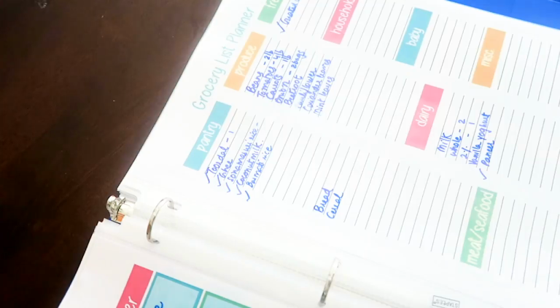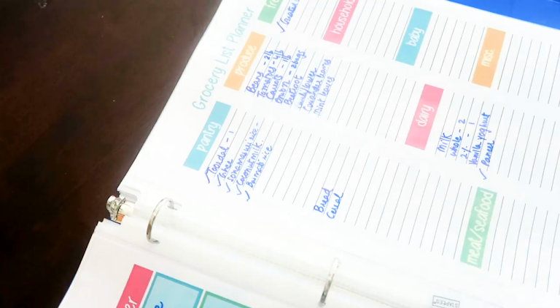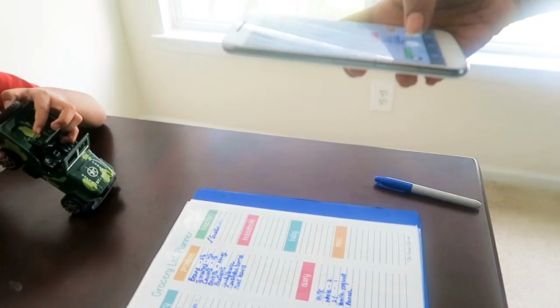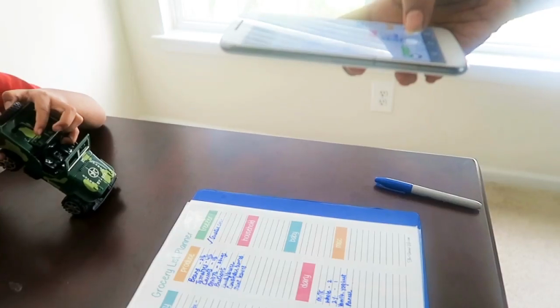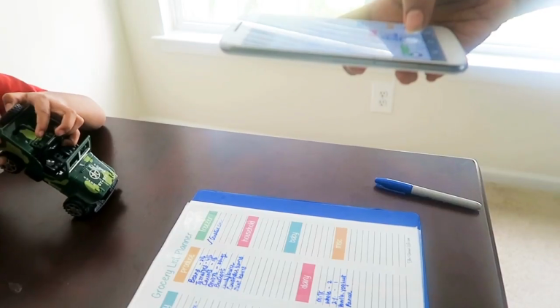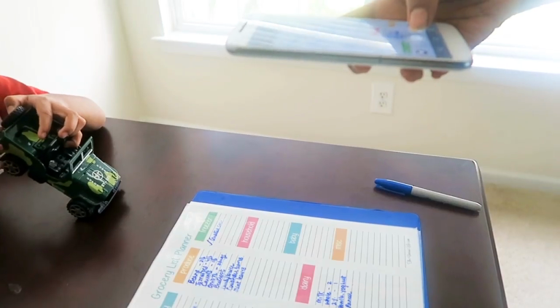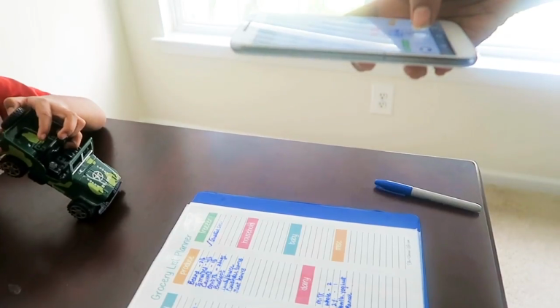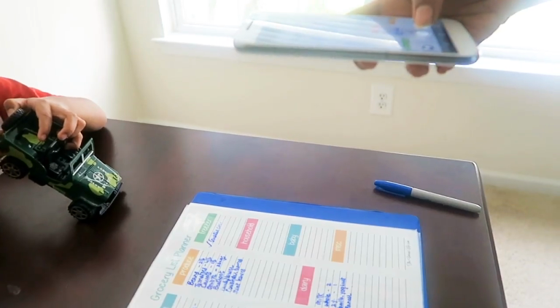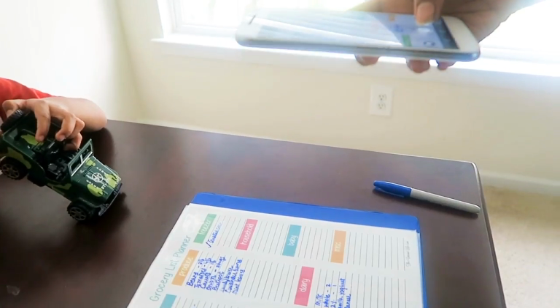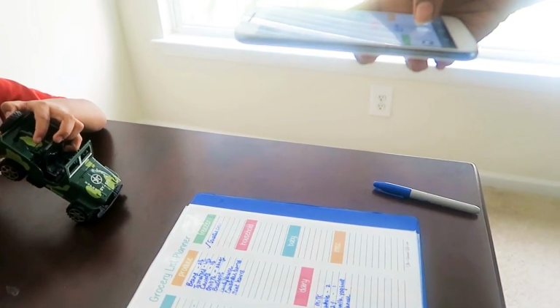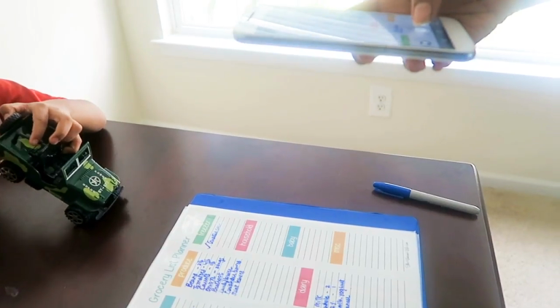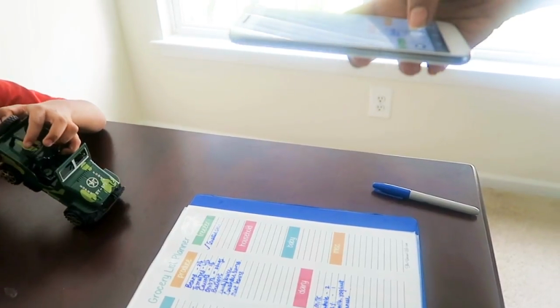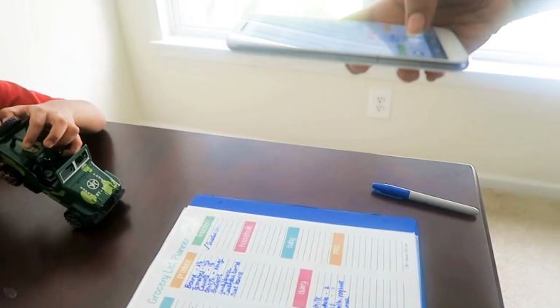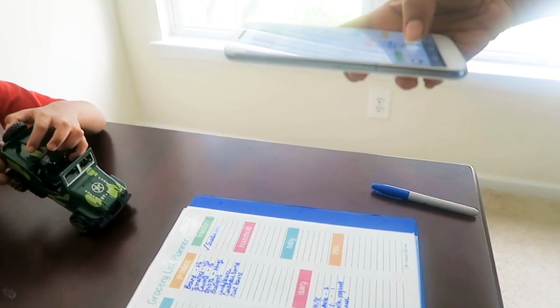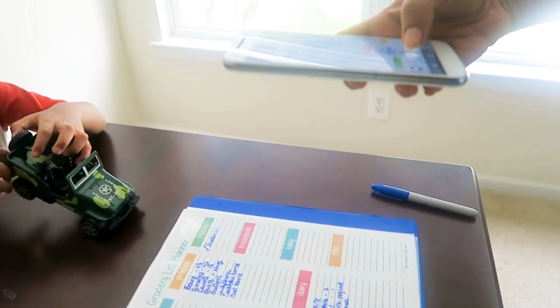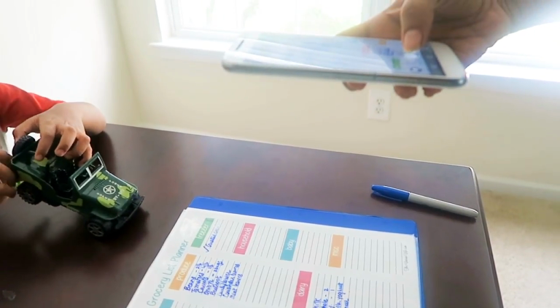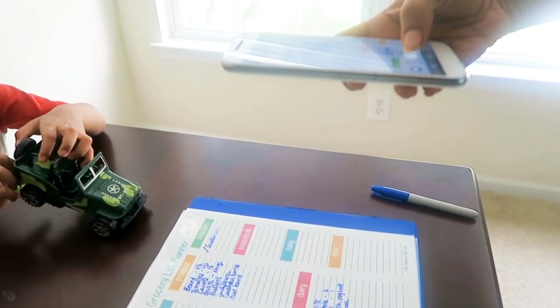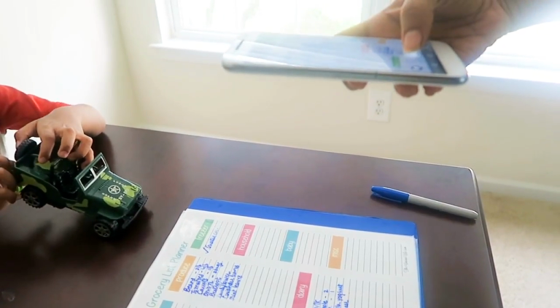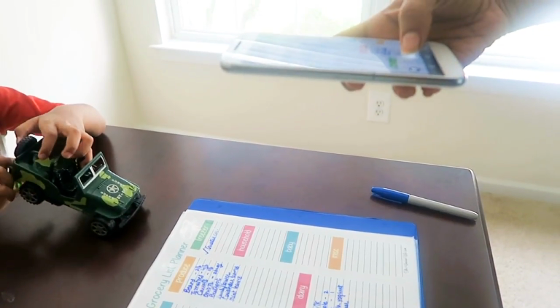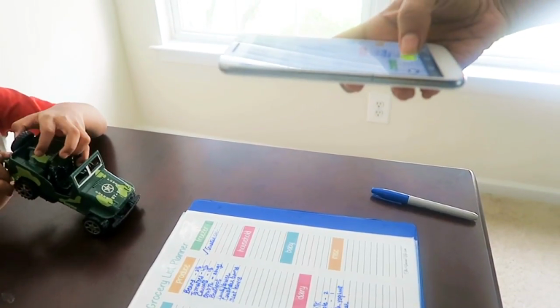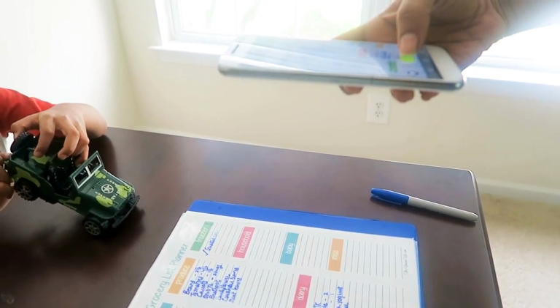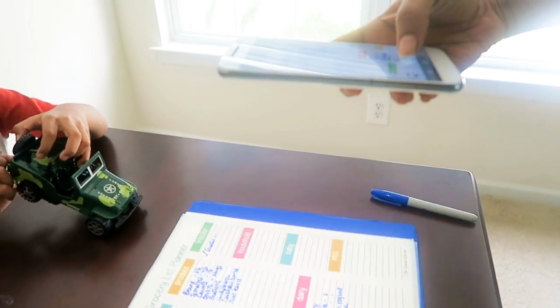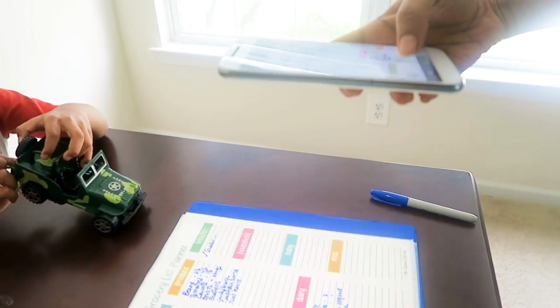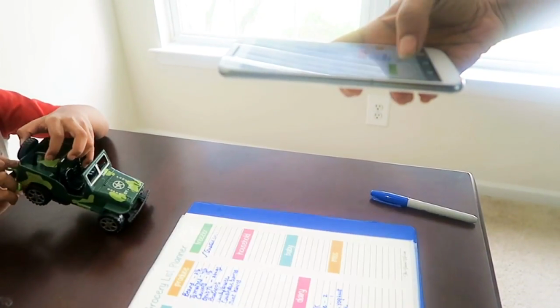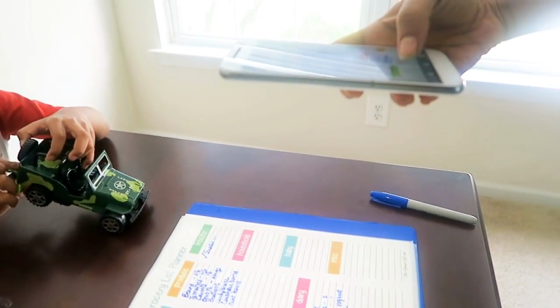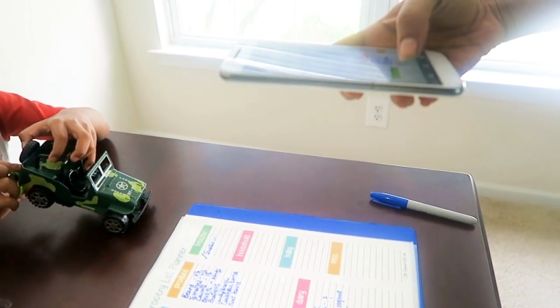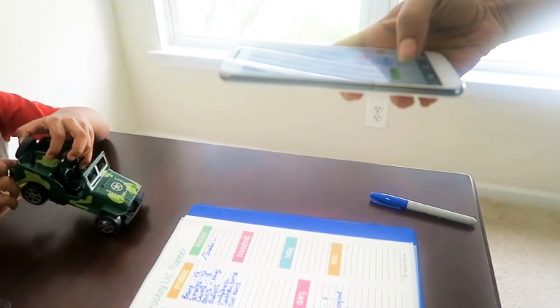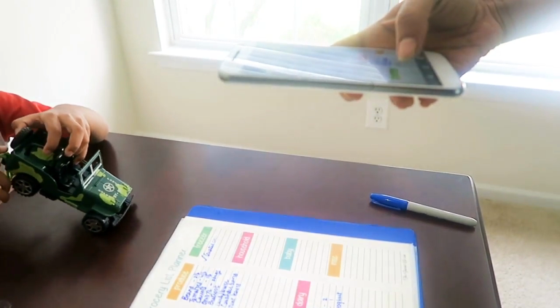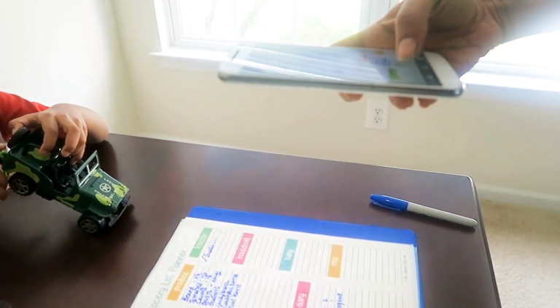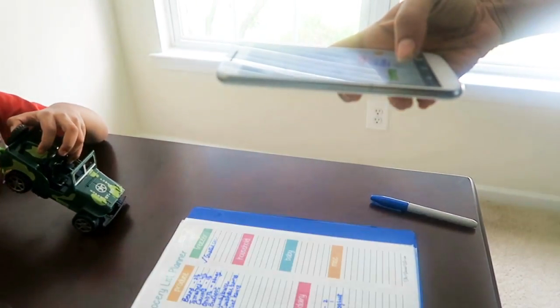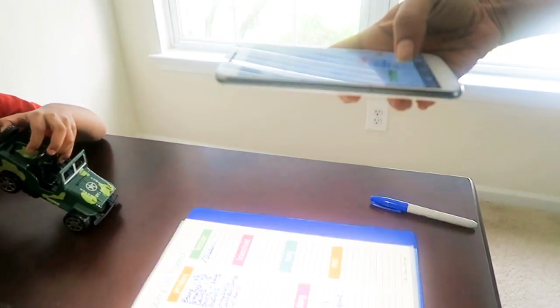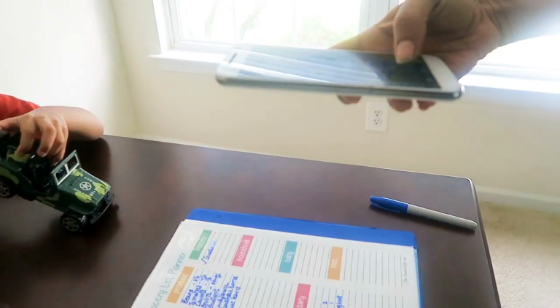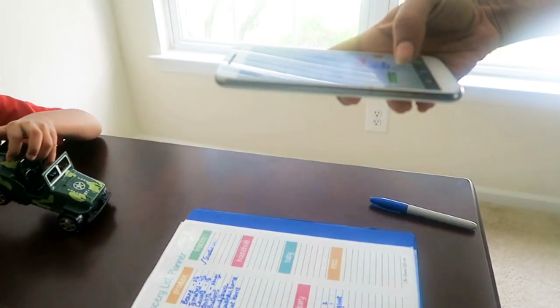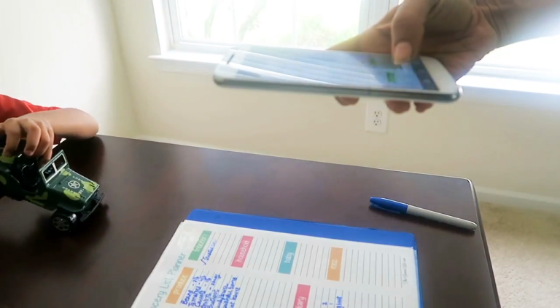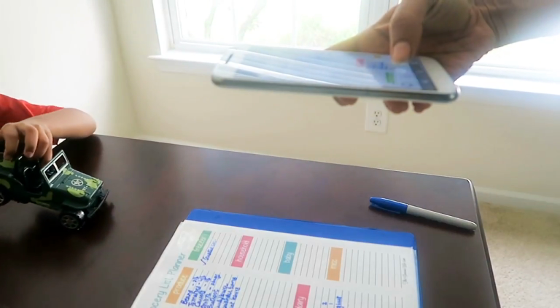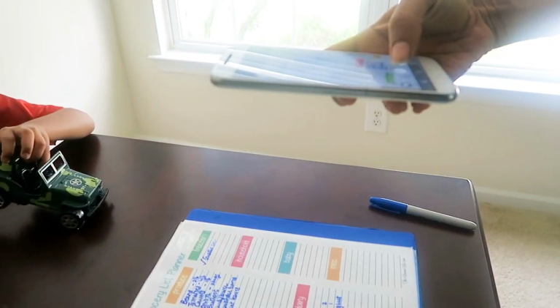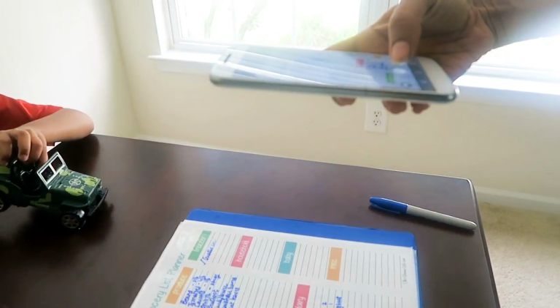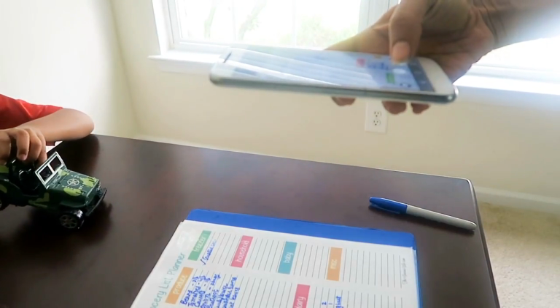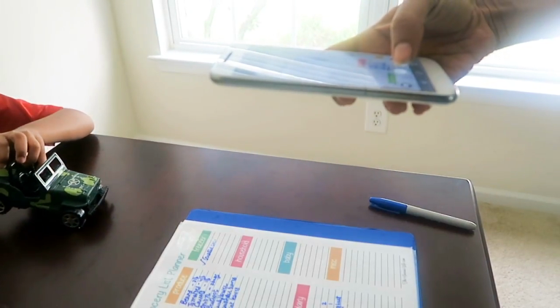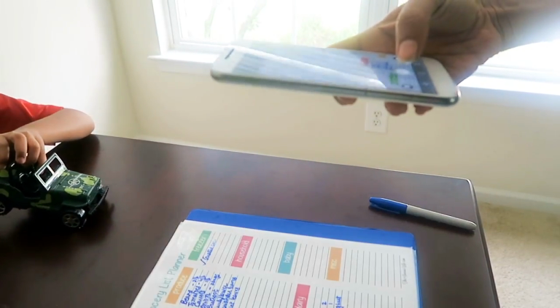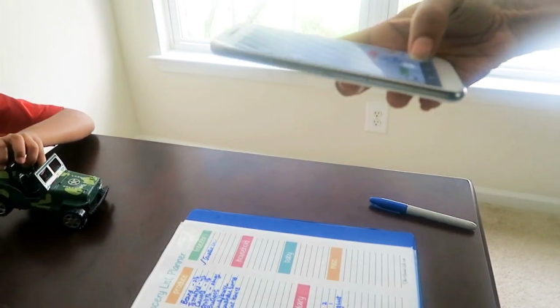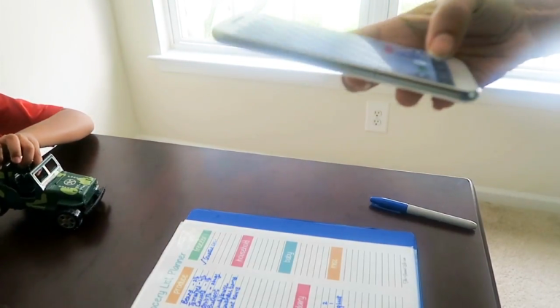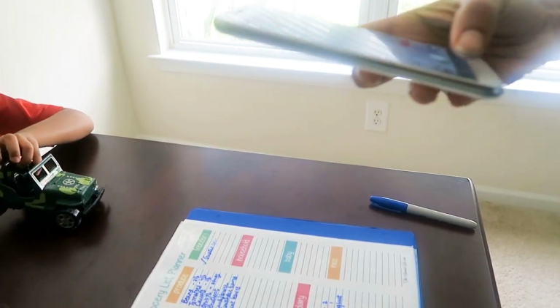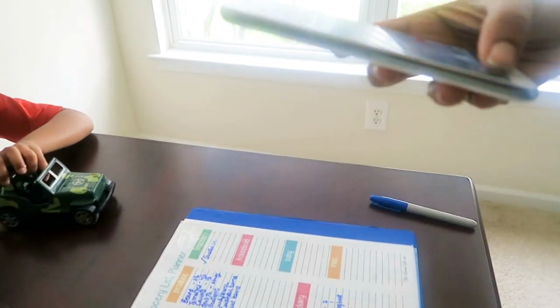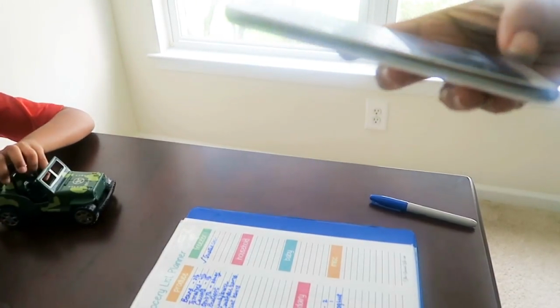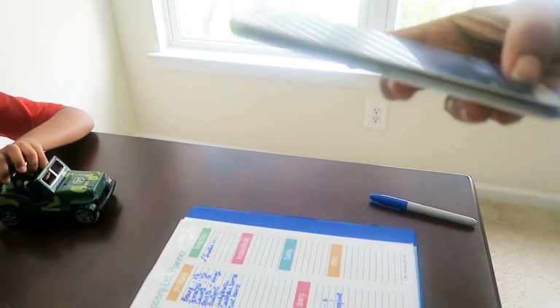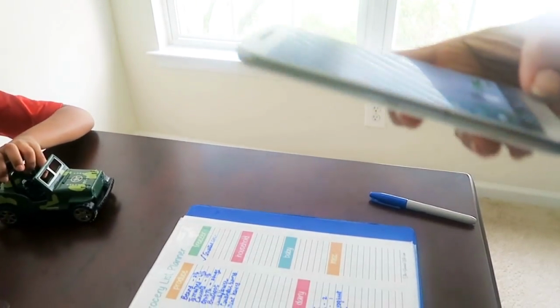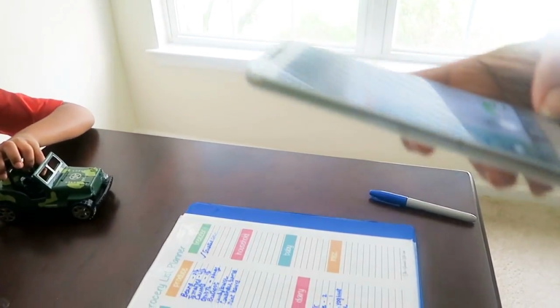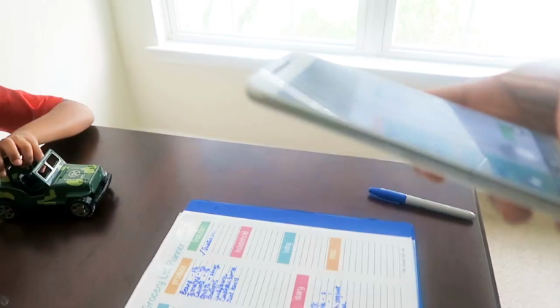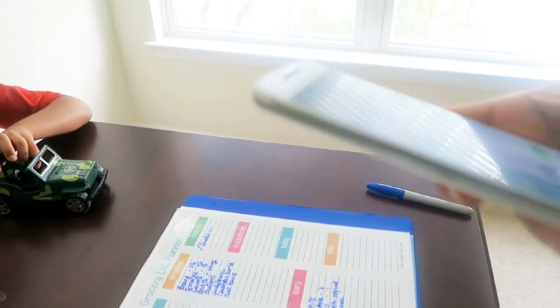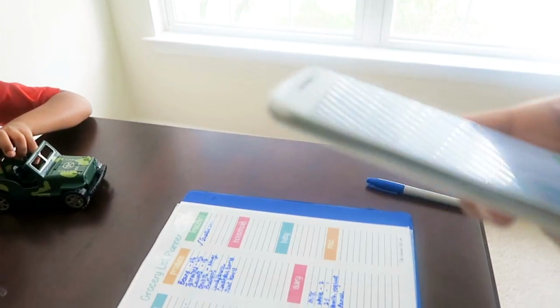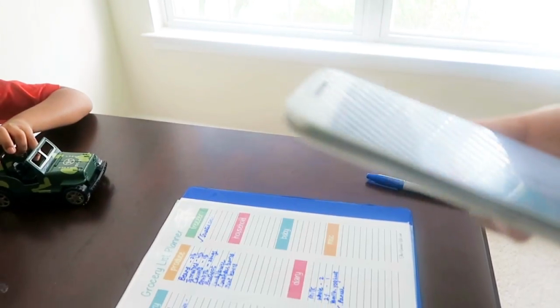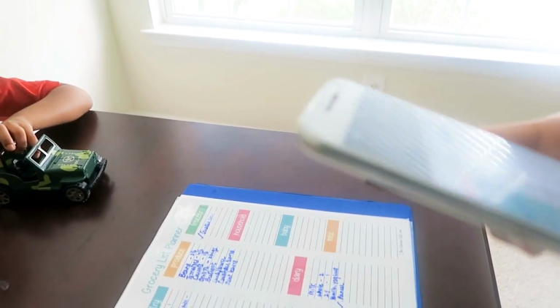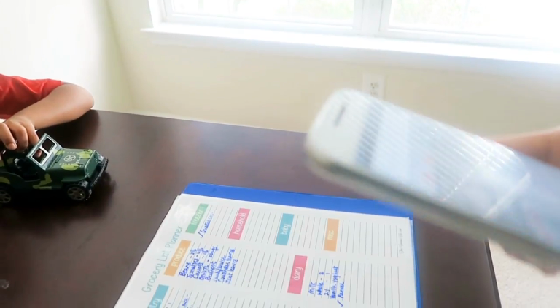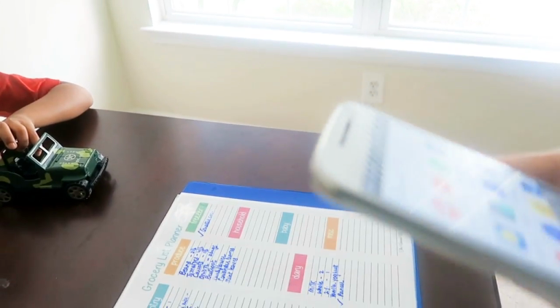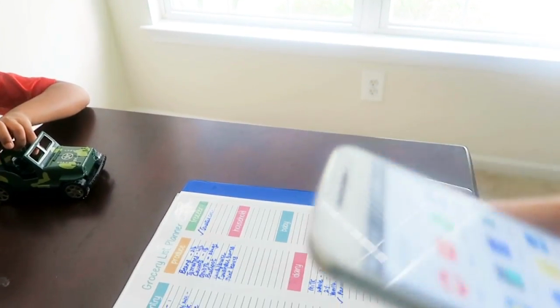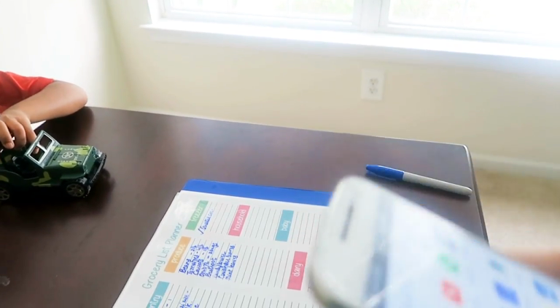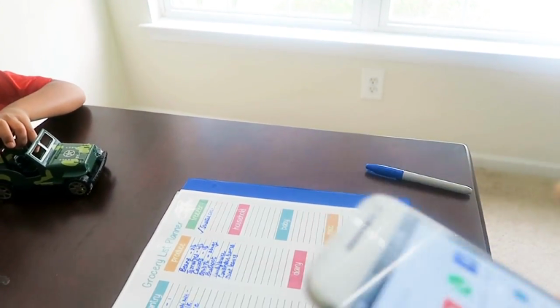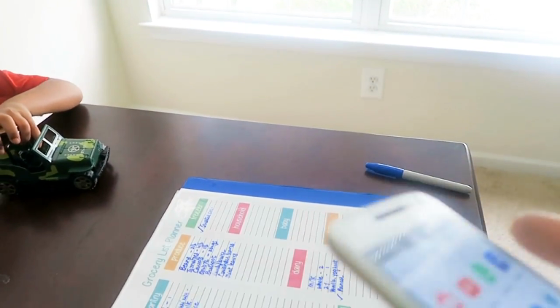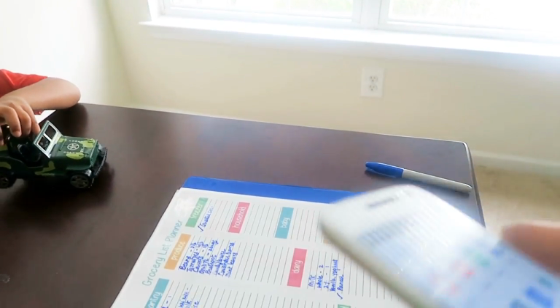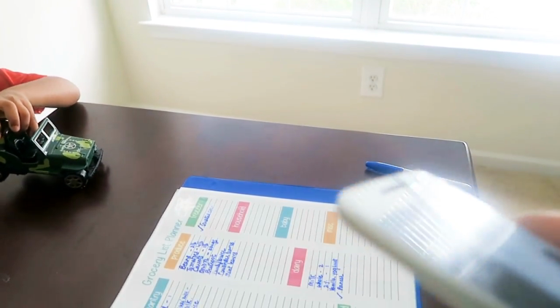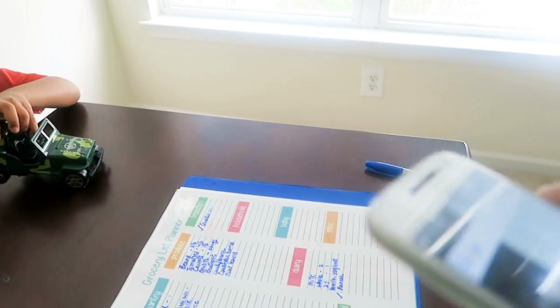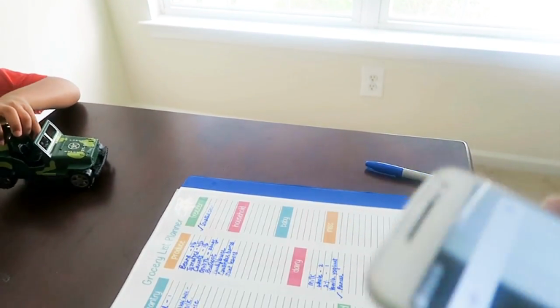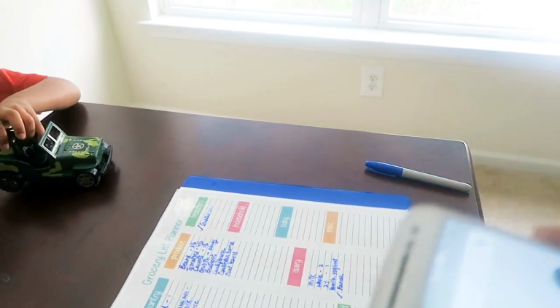Finally when the list is done, I just take a picture of it on my phone, and that's what I take for shopping.